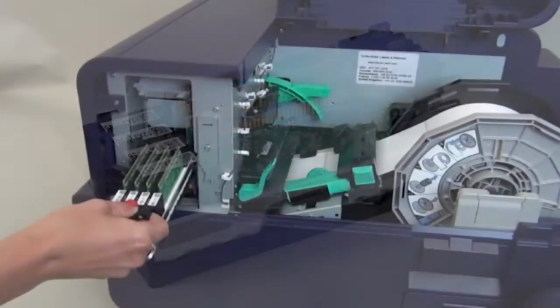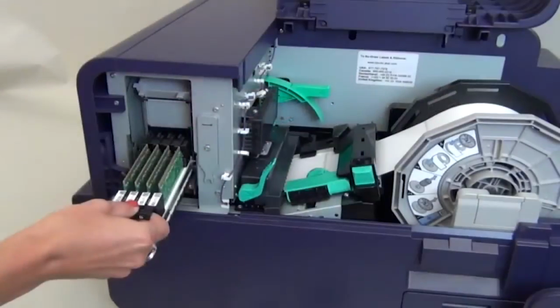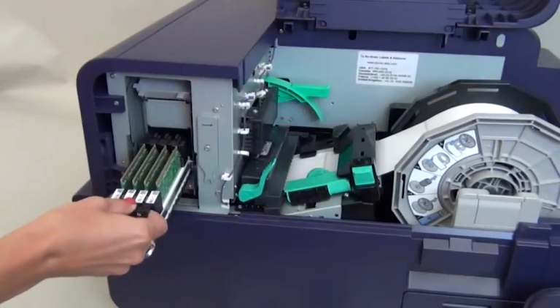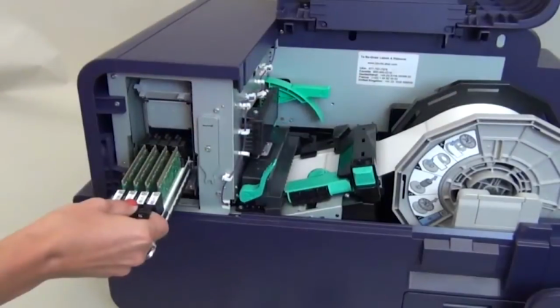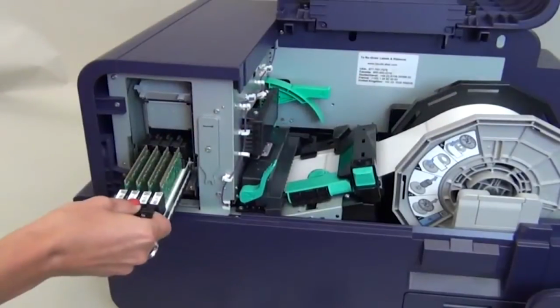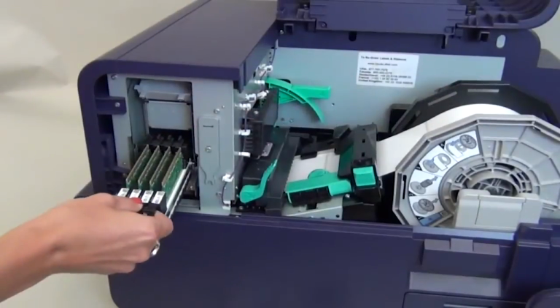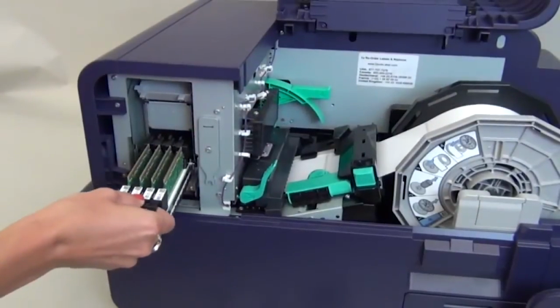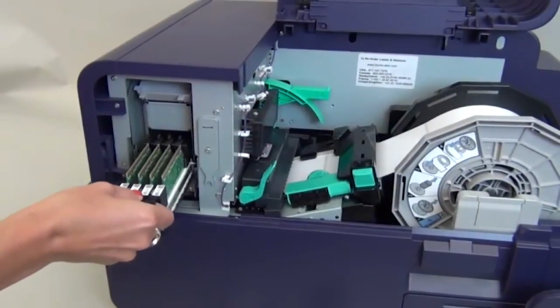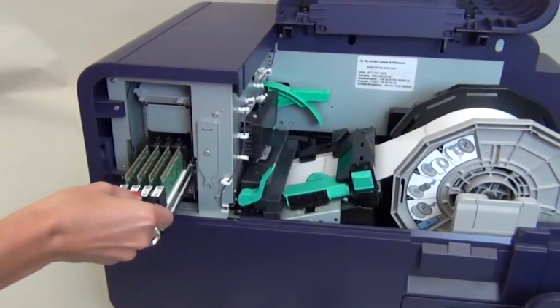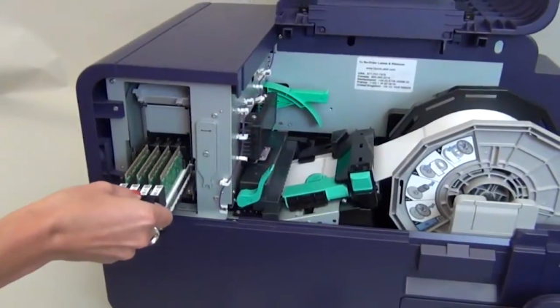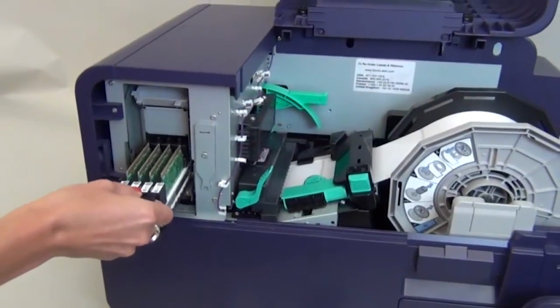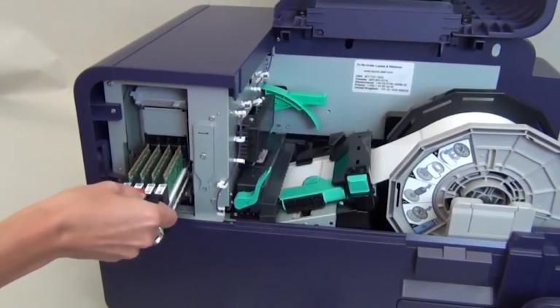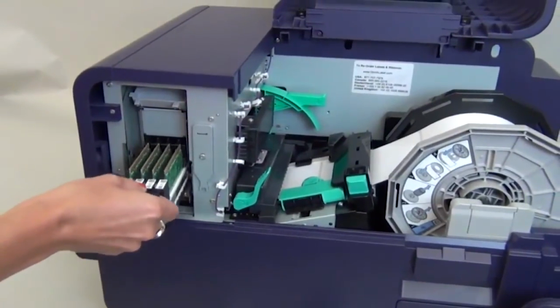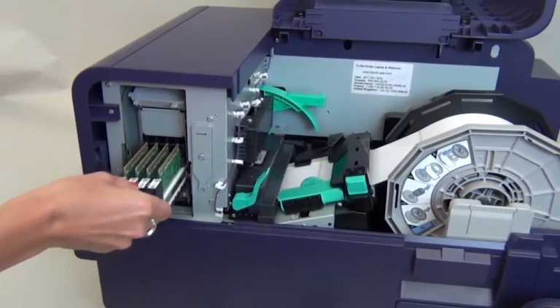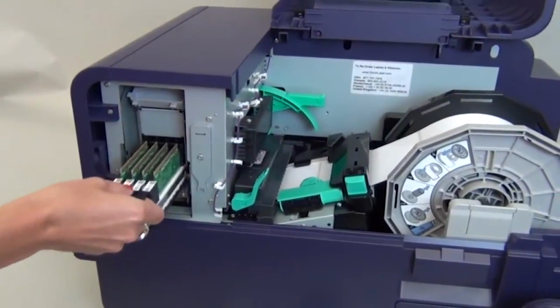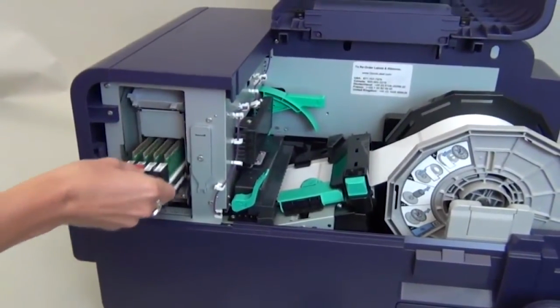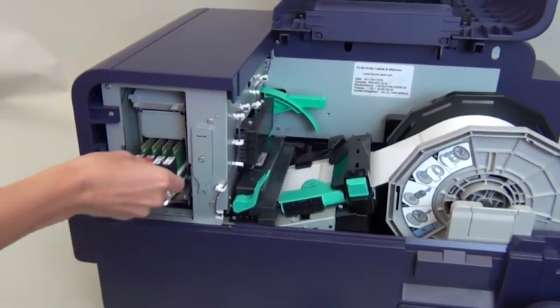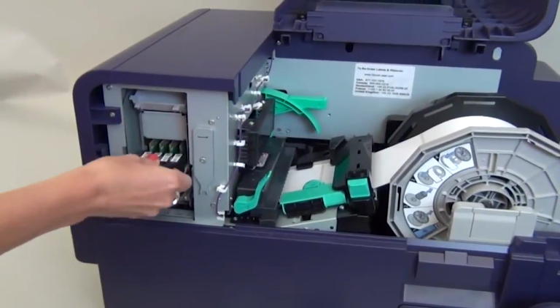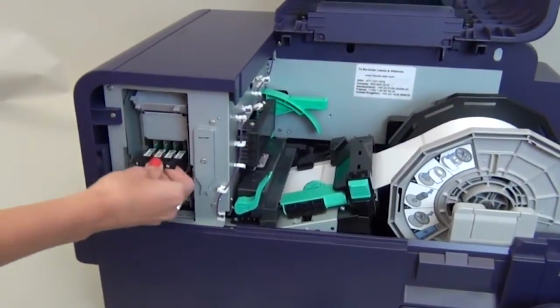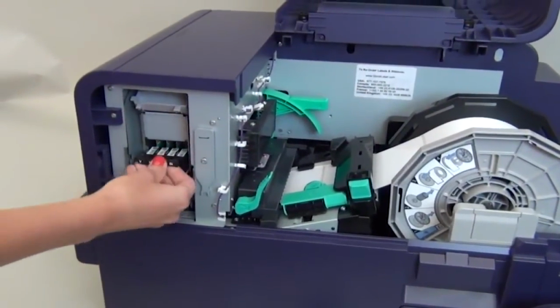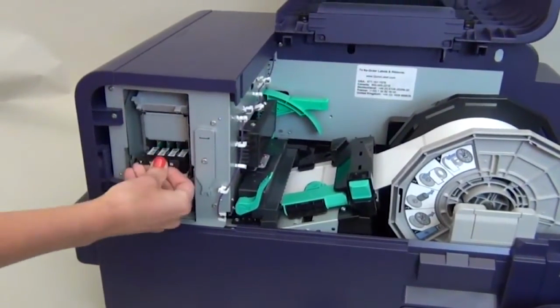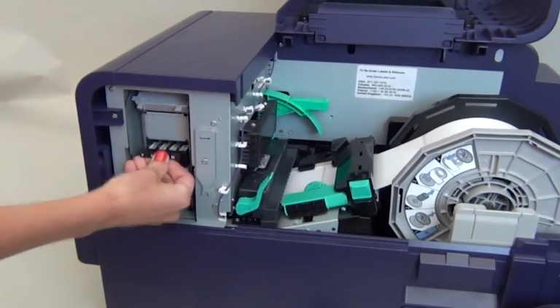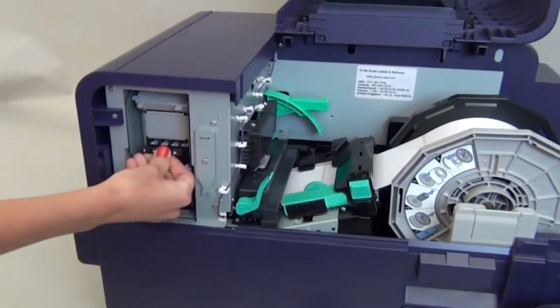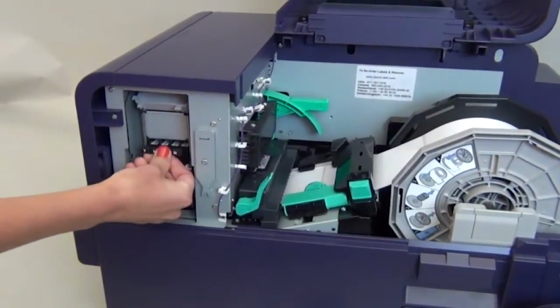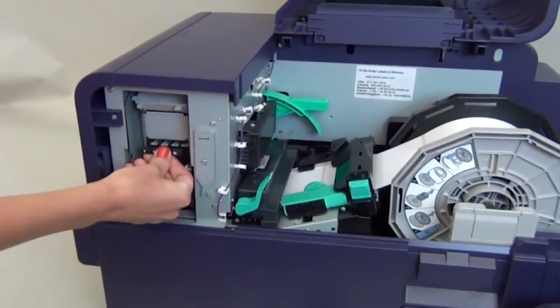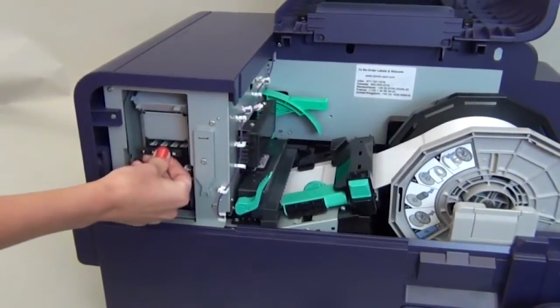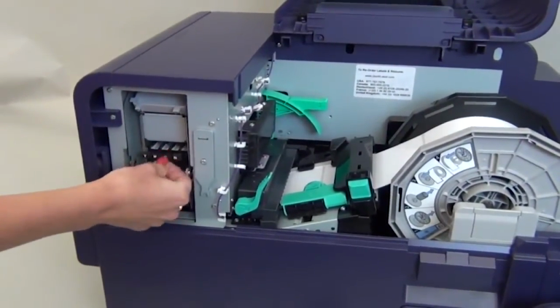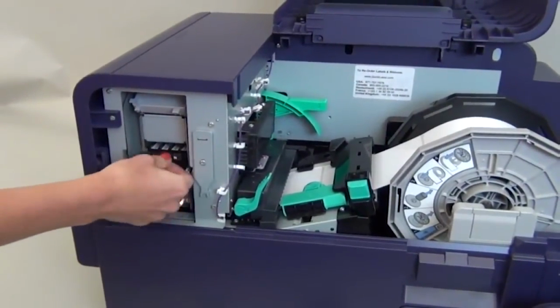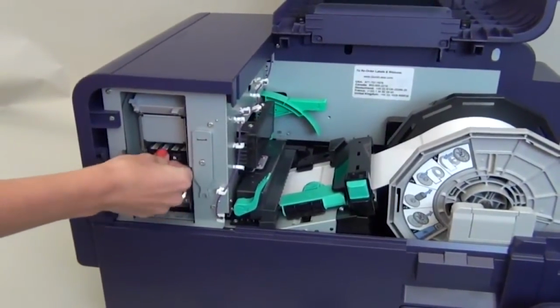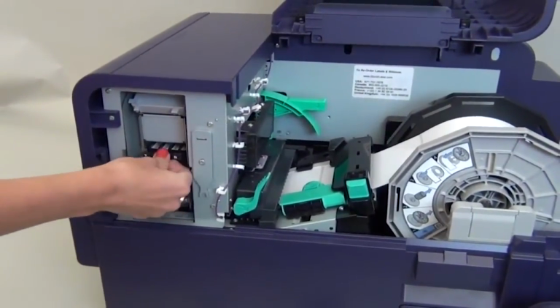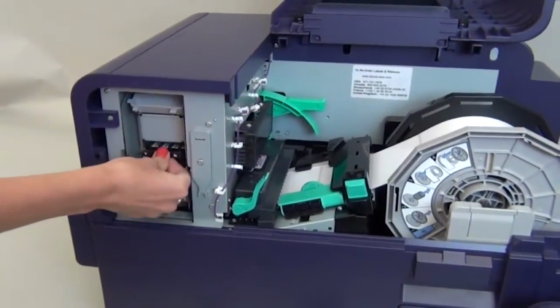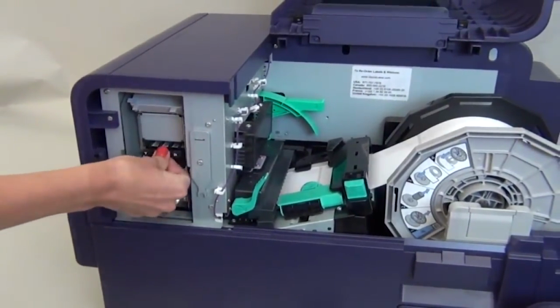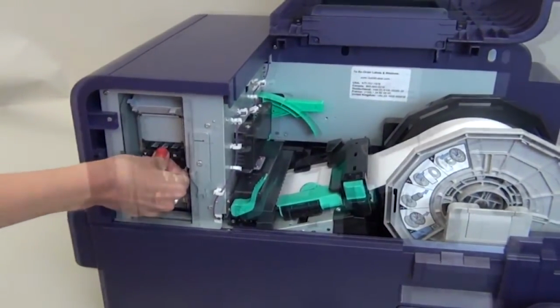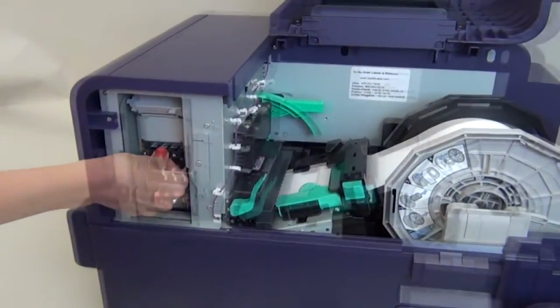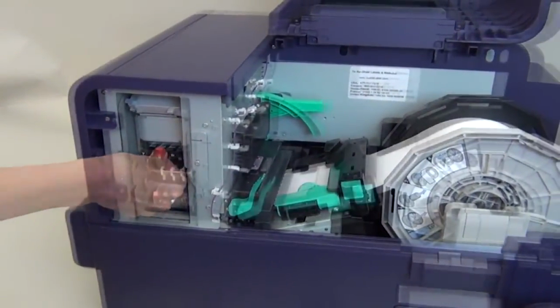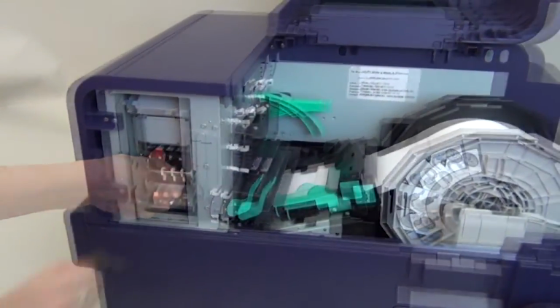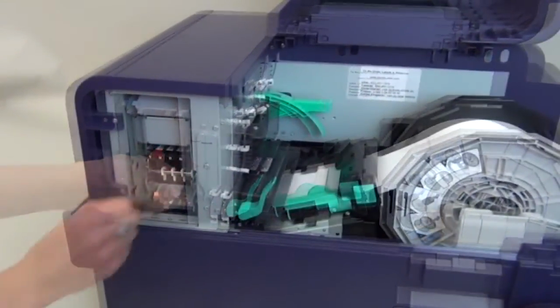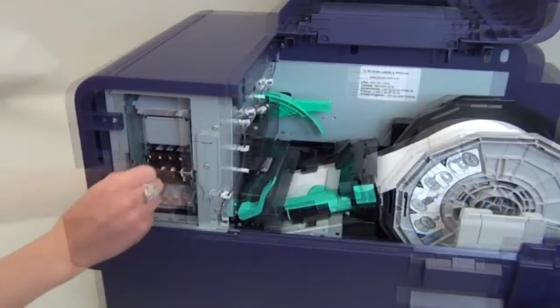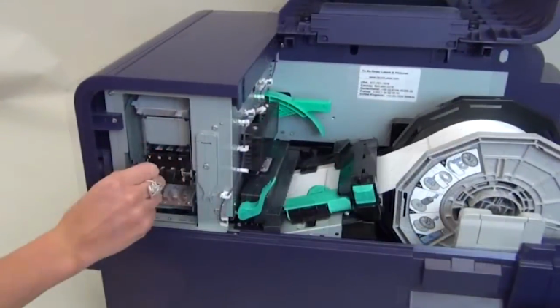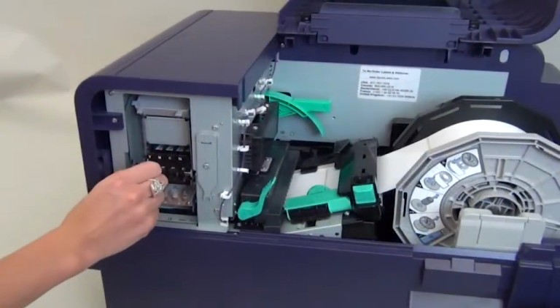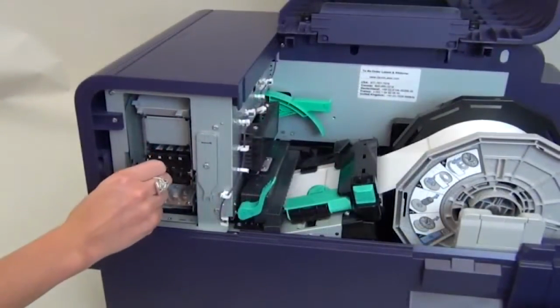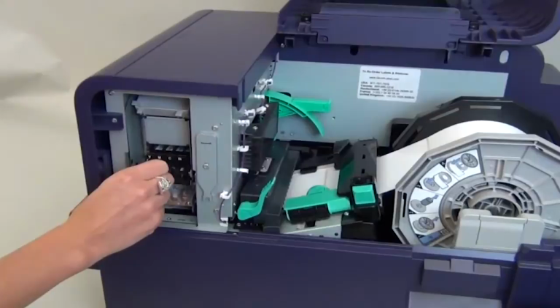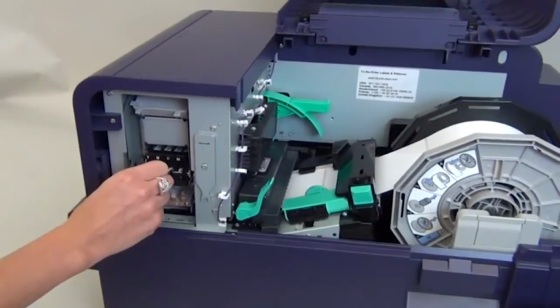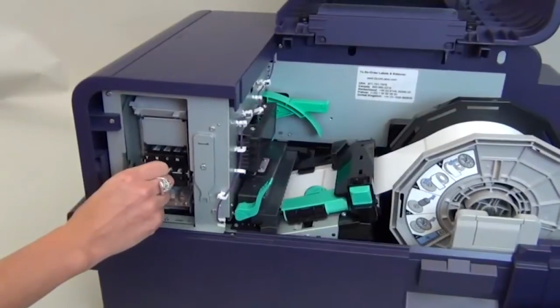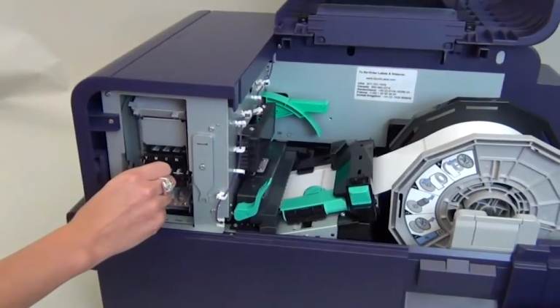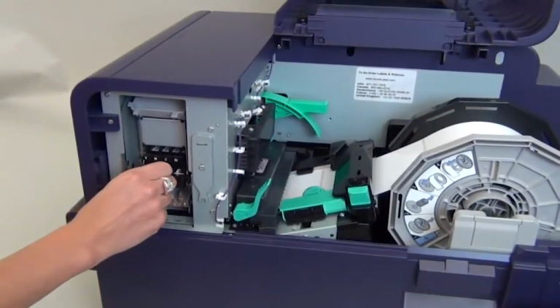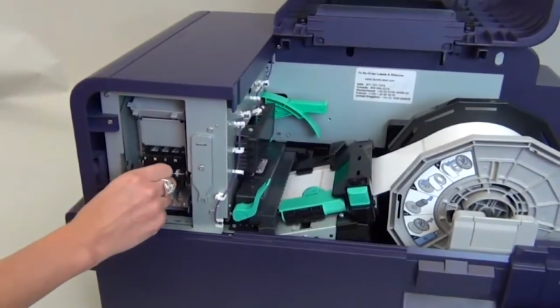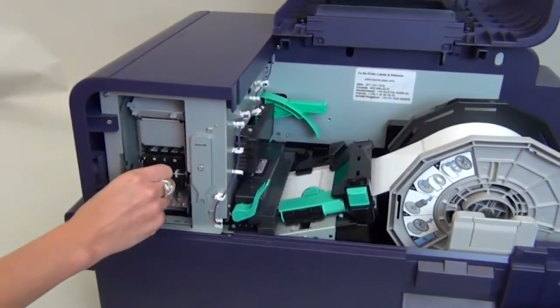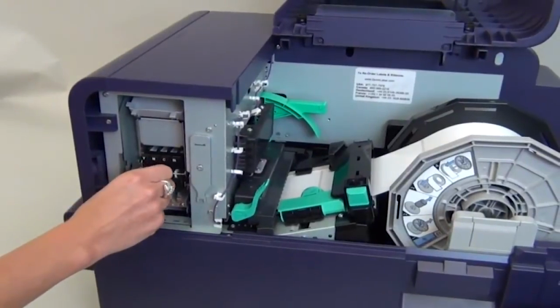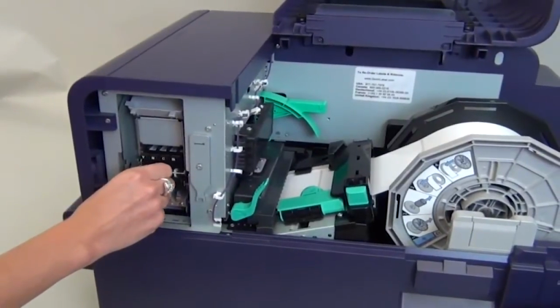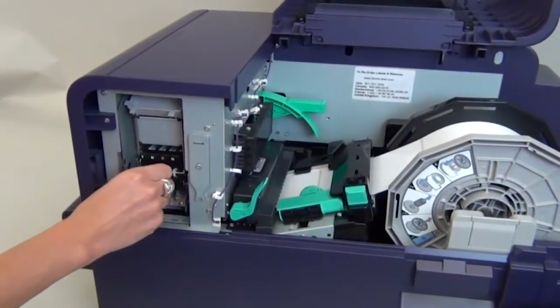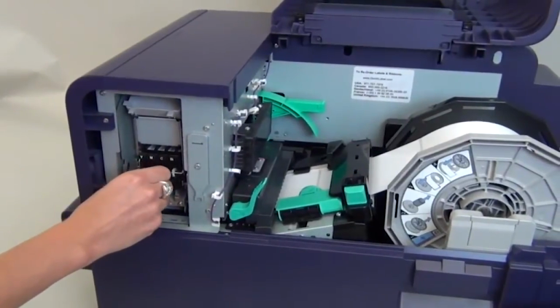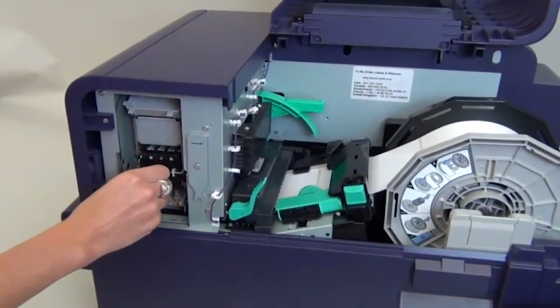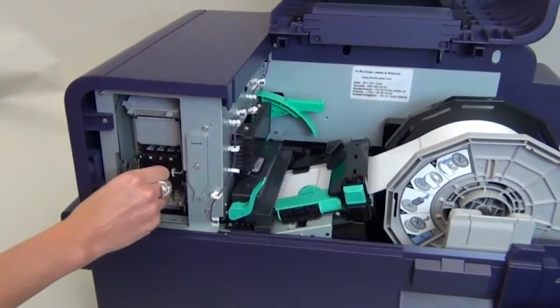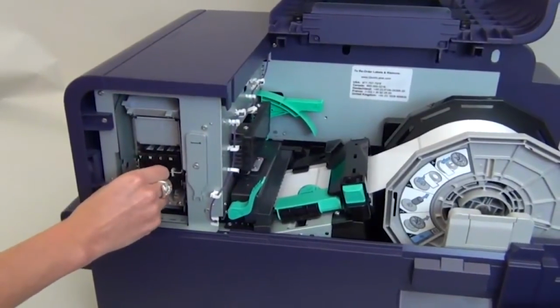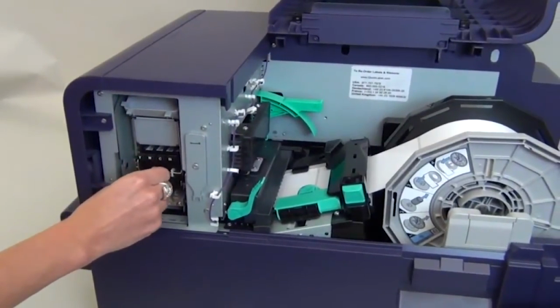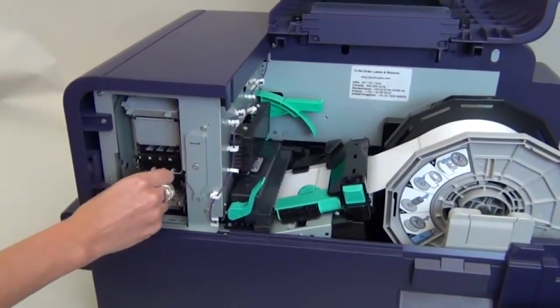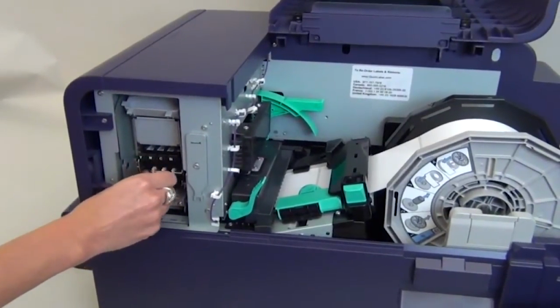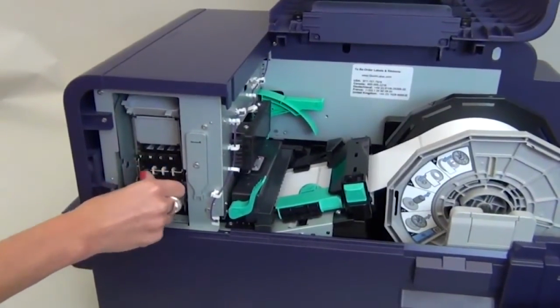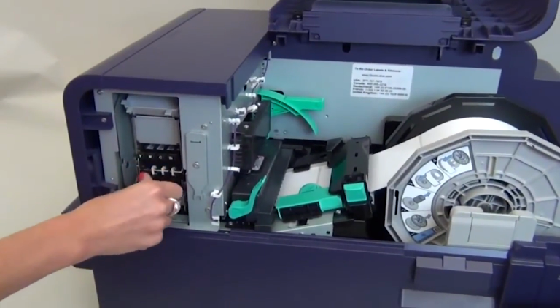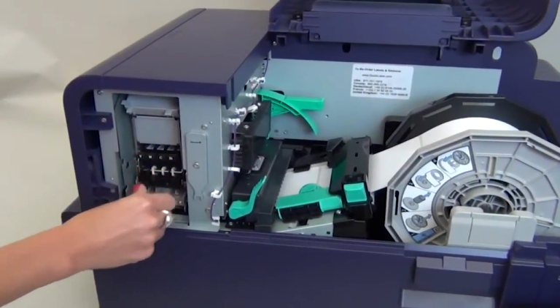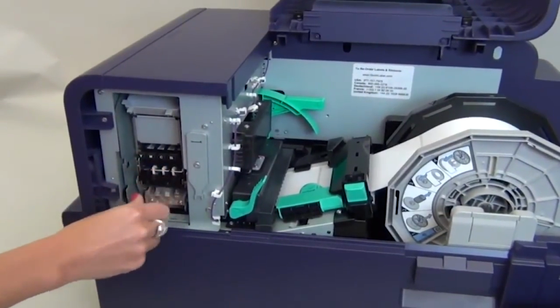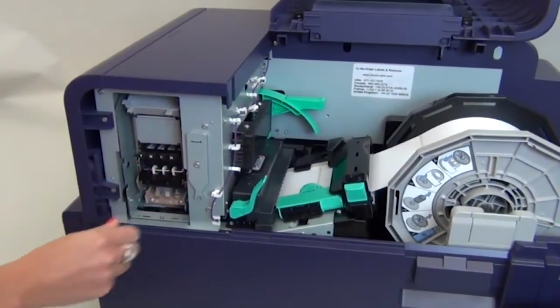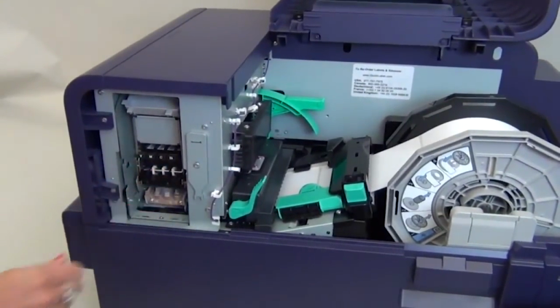Next, insert your new printhead array by pushing it into place until you feel resistance. Replace the small black blade cleaner.